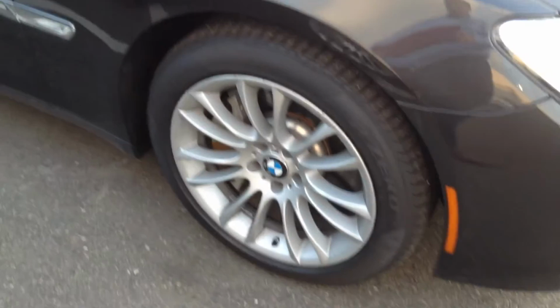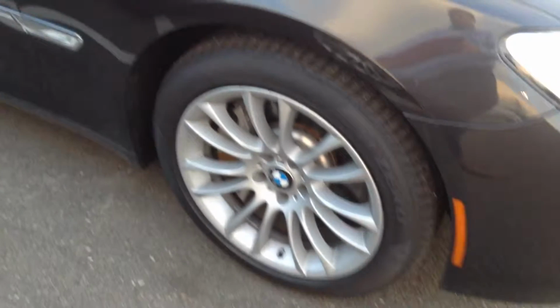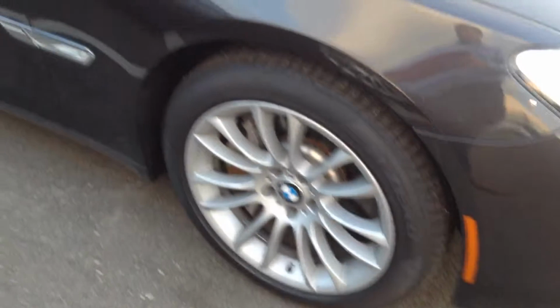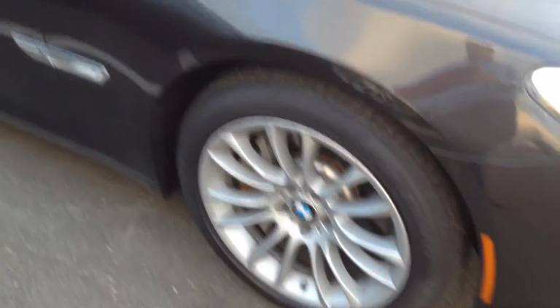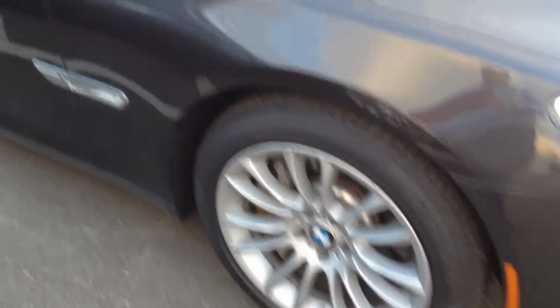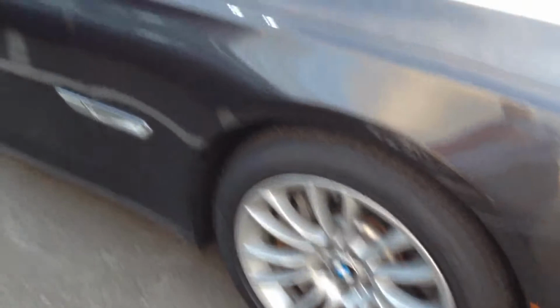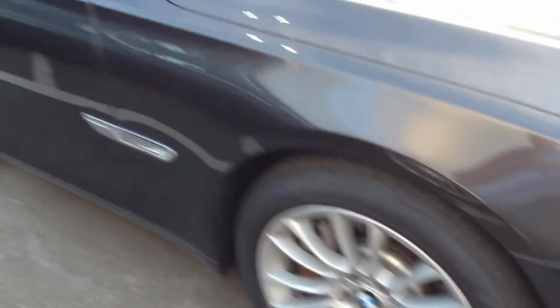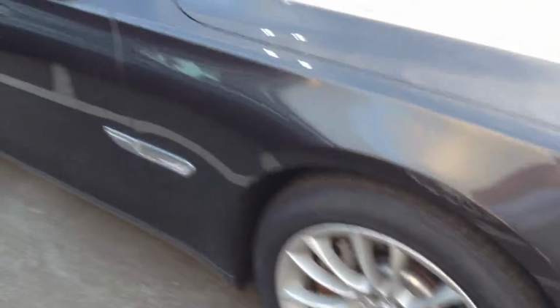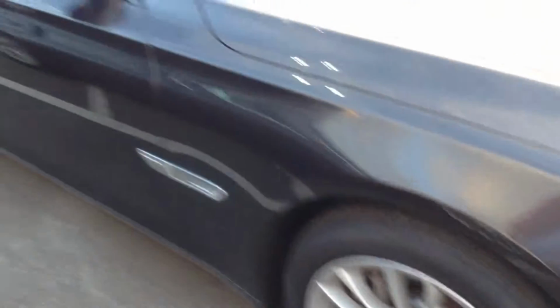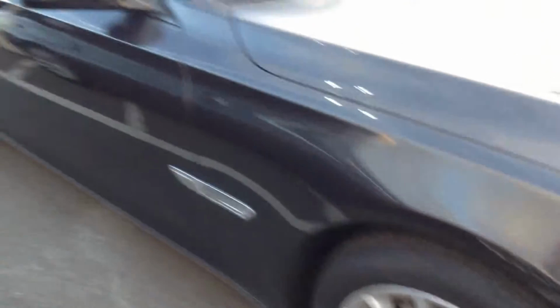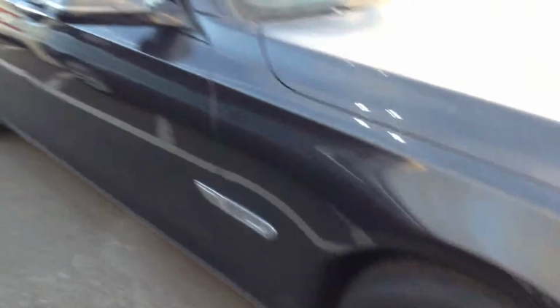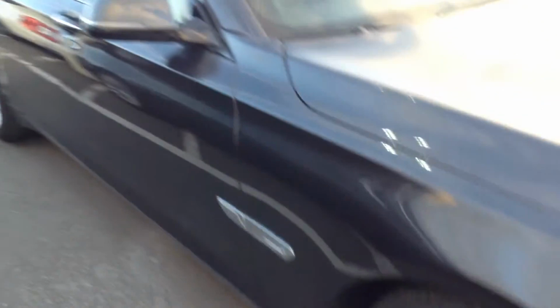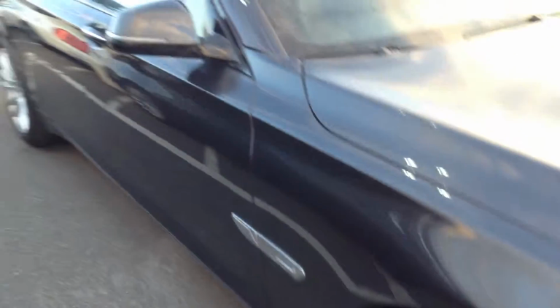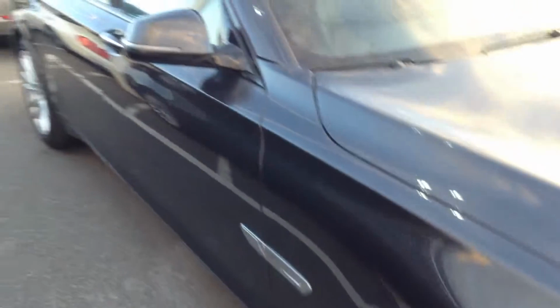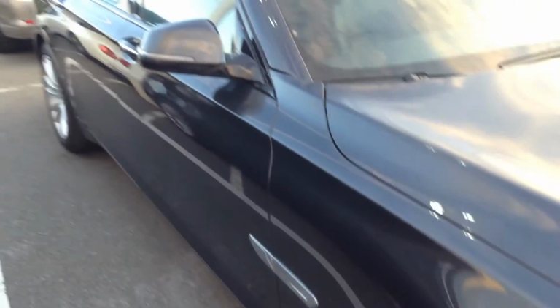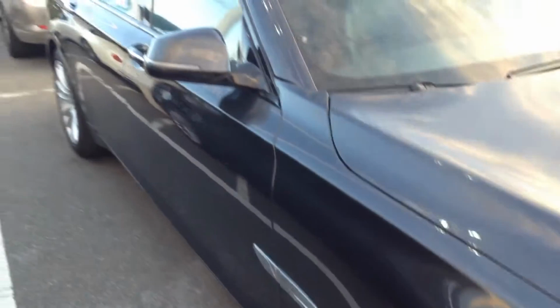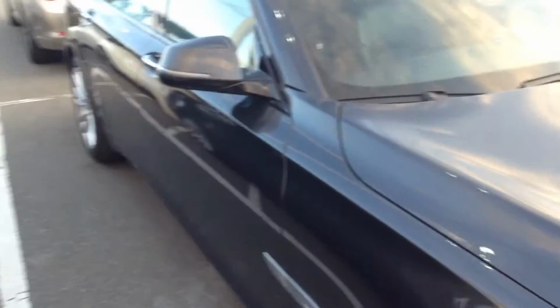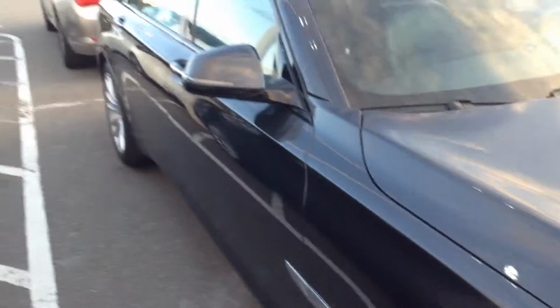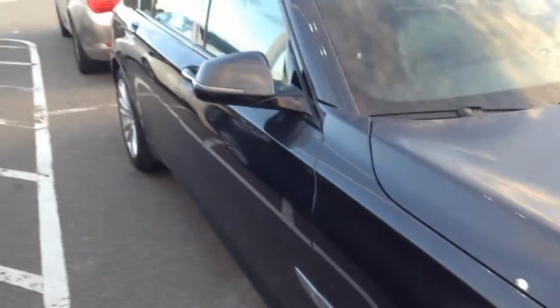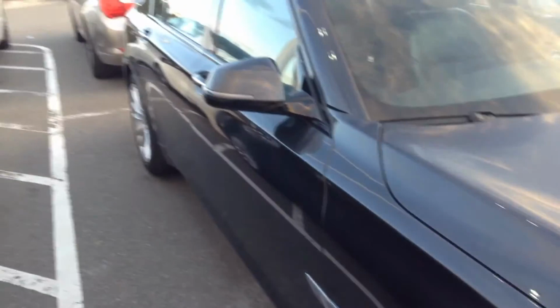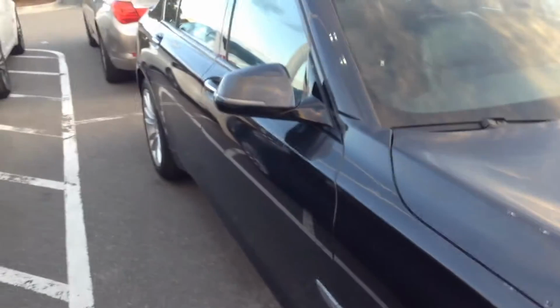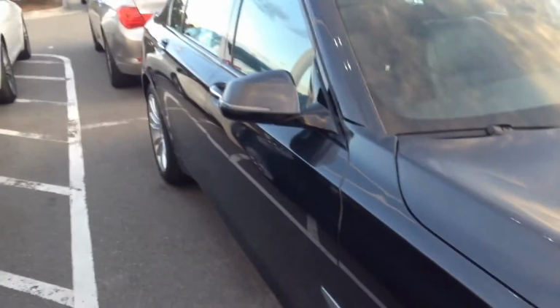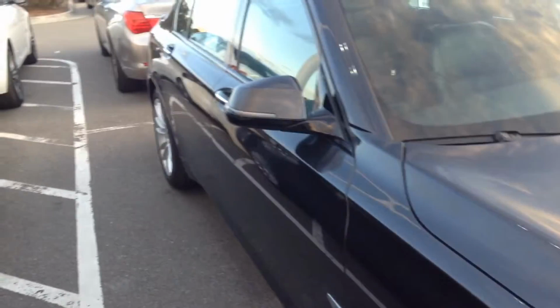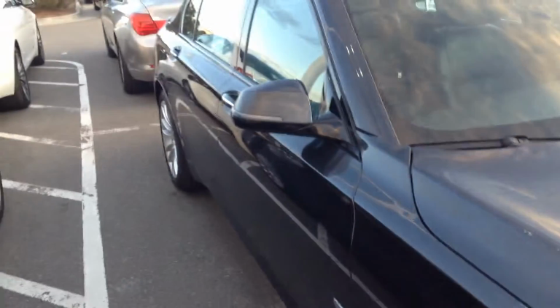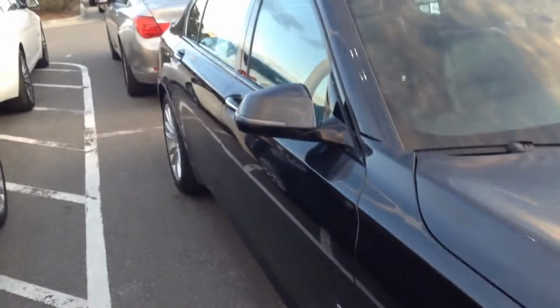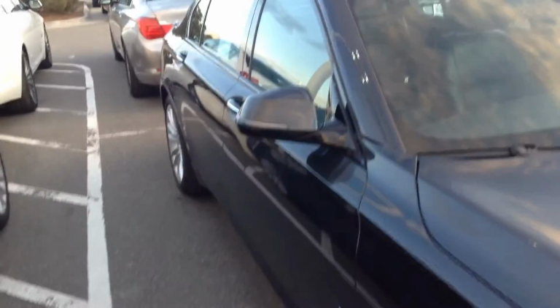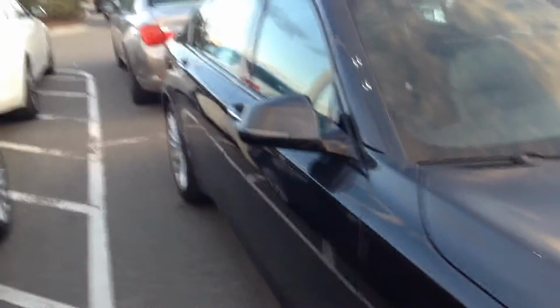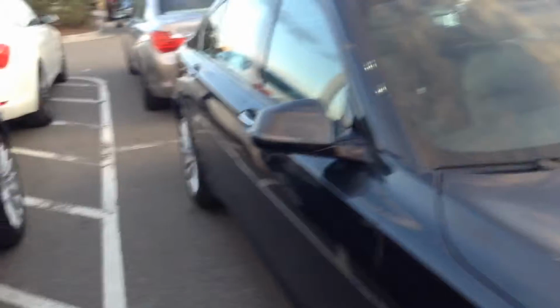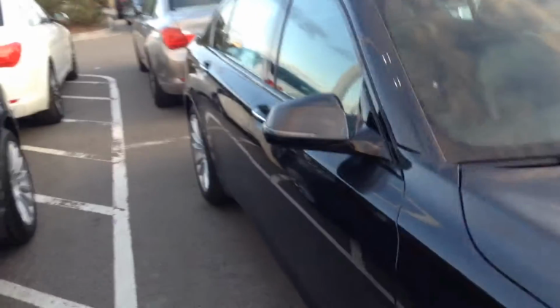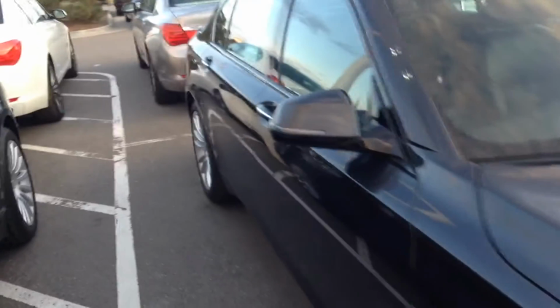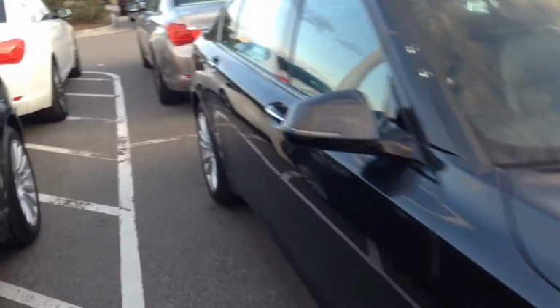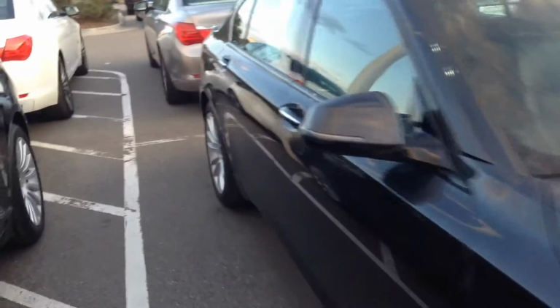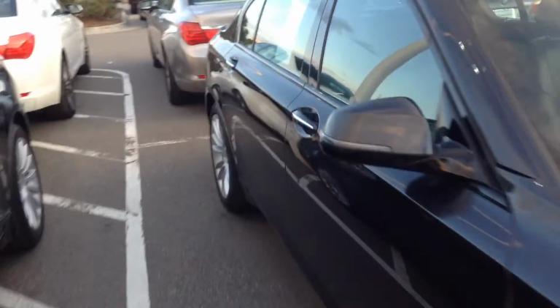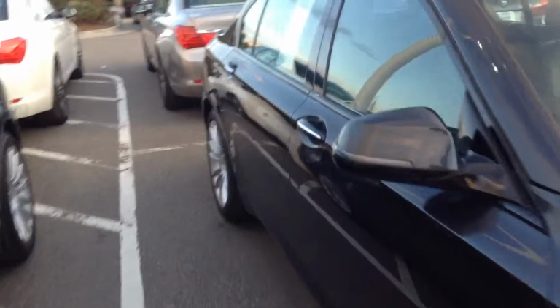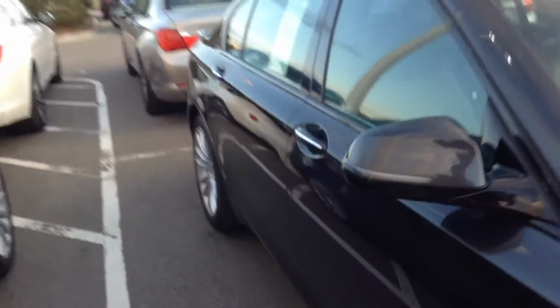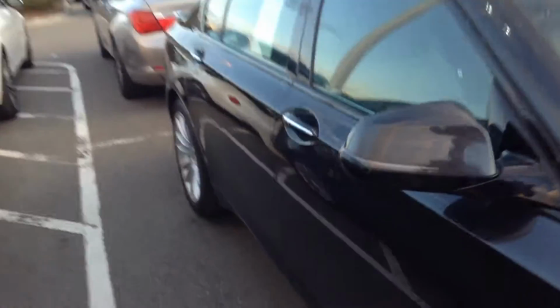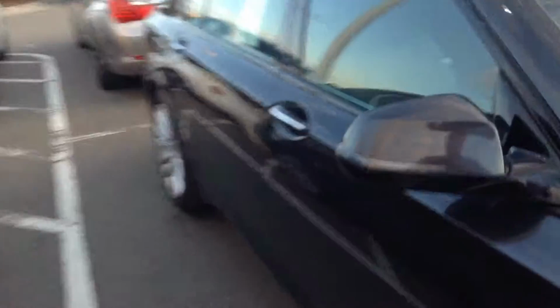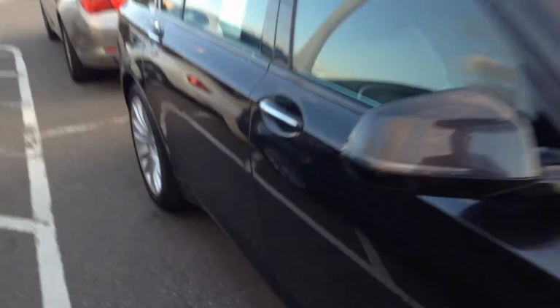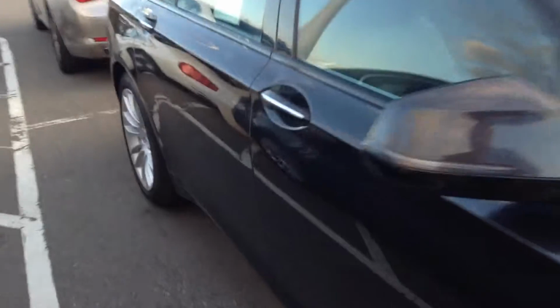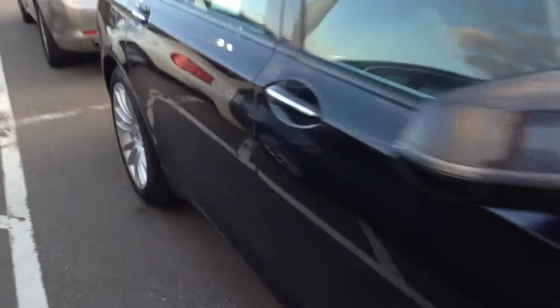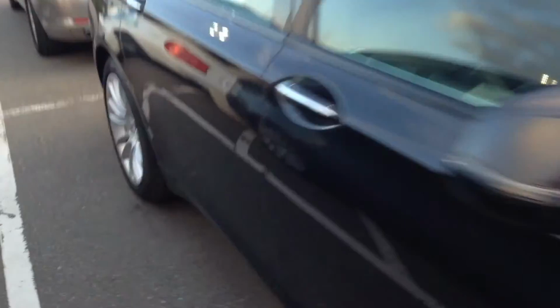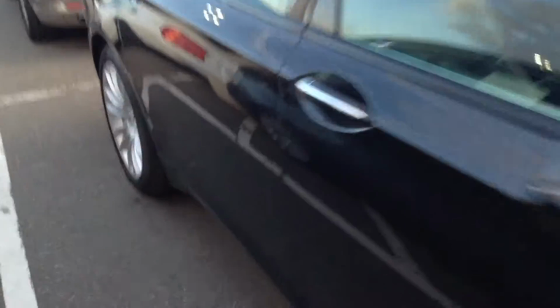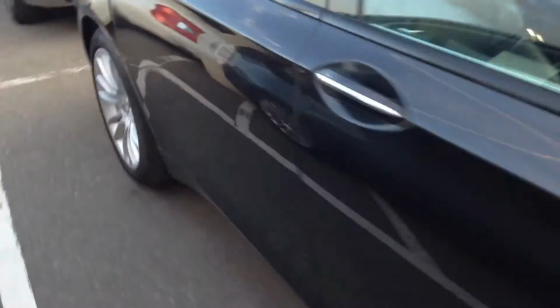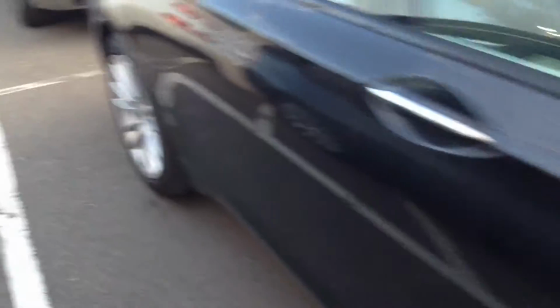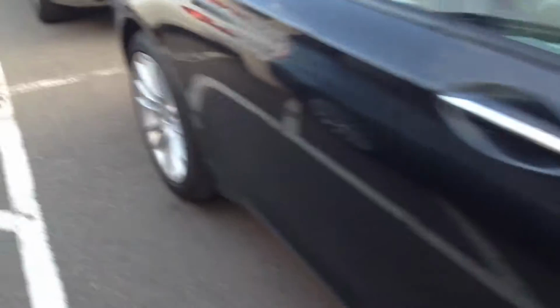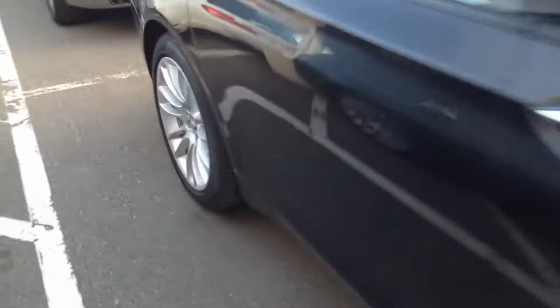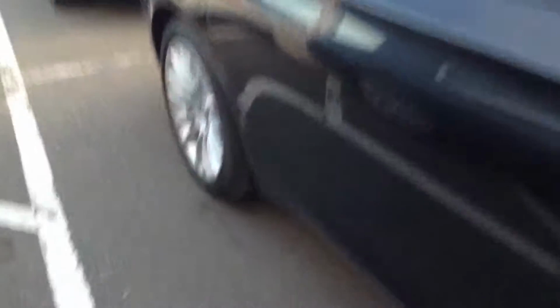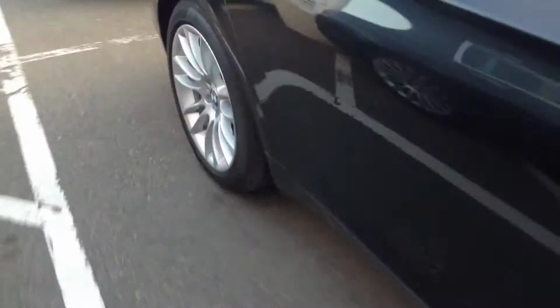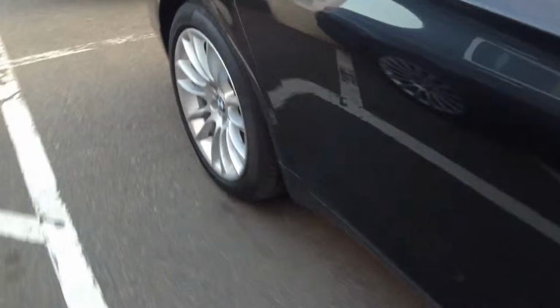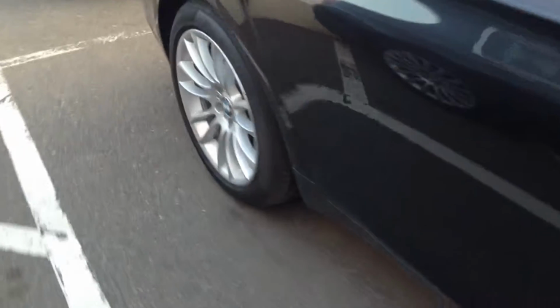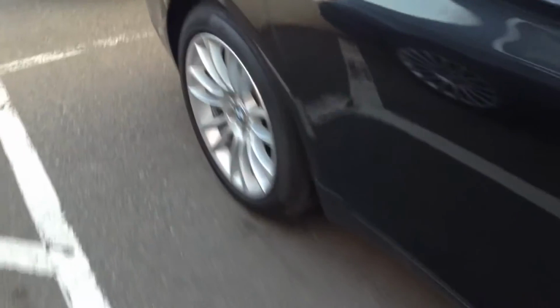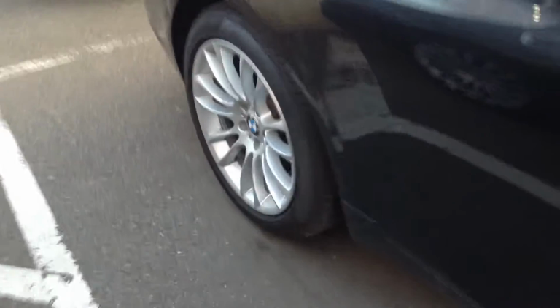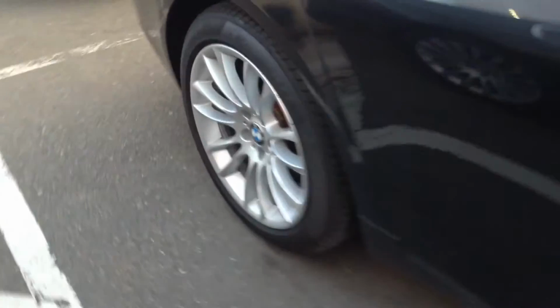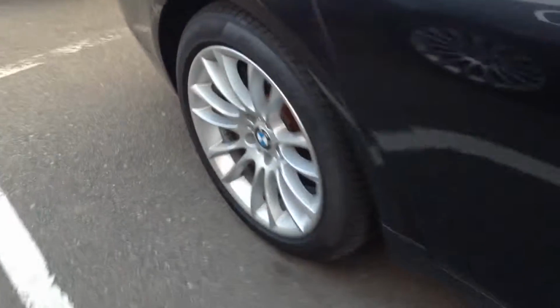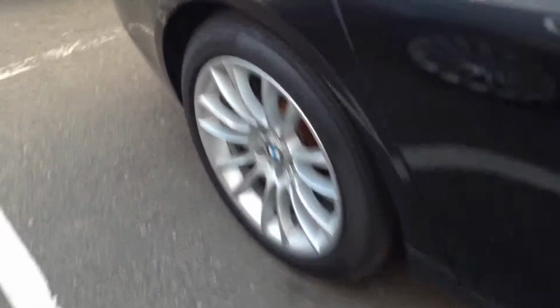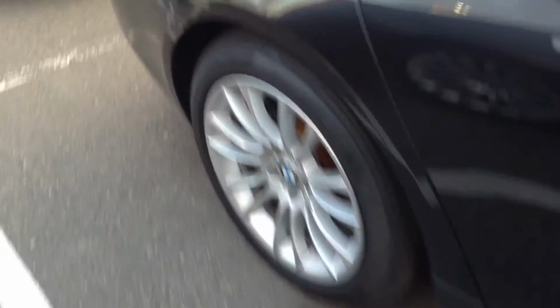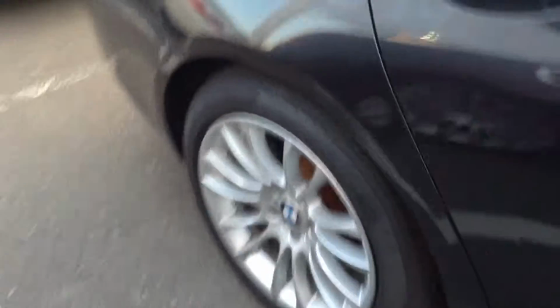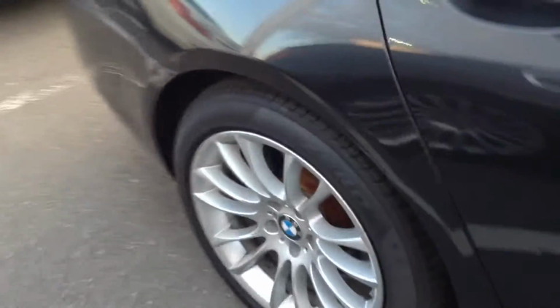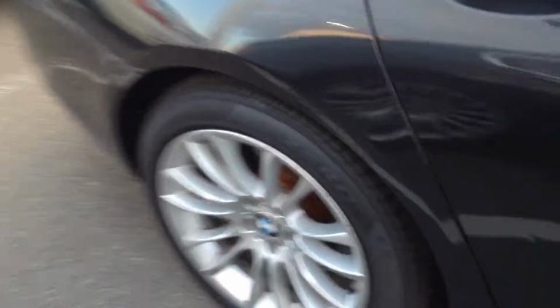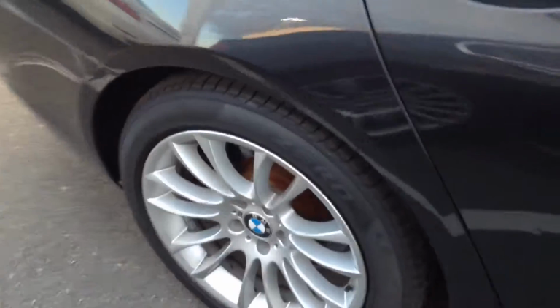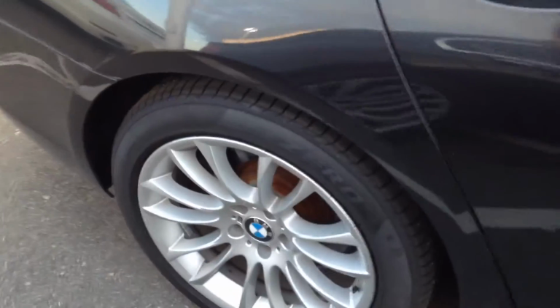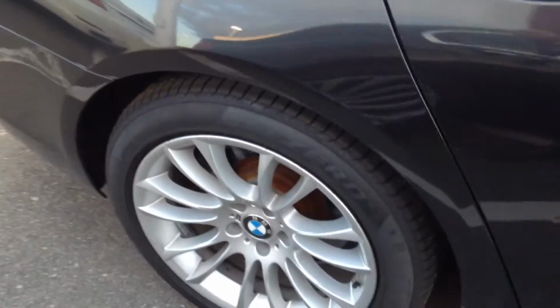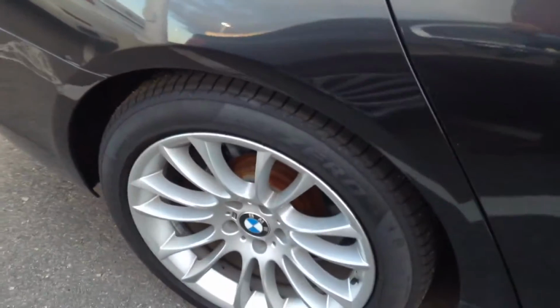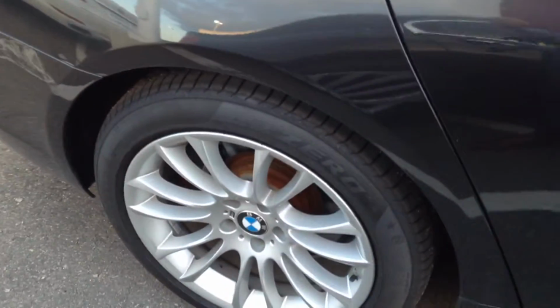Front wheel. Looking down the side, looks like it's in excellent condition. I don't see any dents or dings. Here's the back wheel as well.